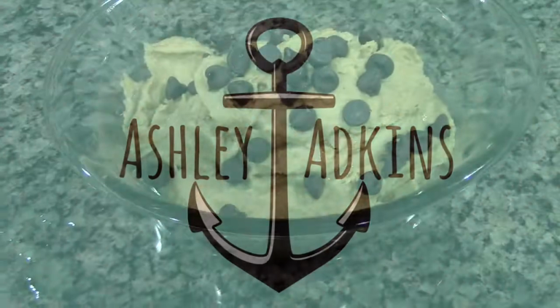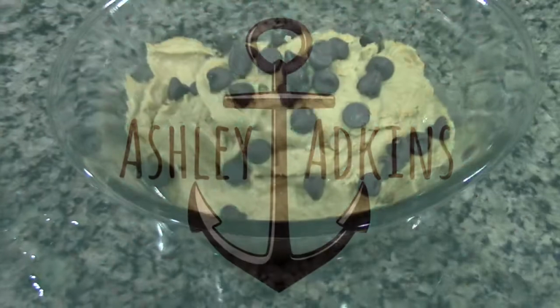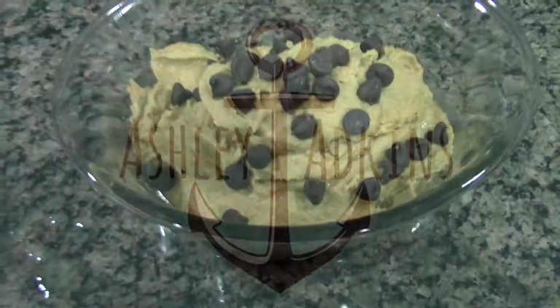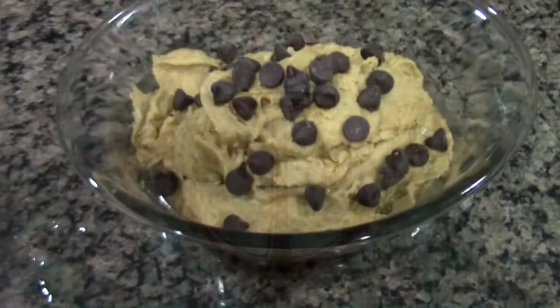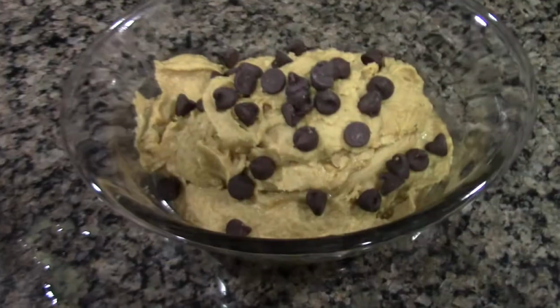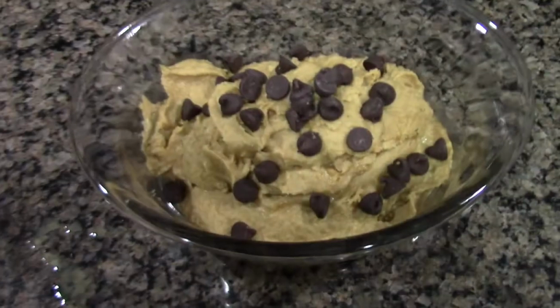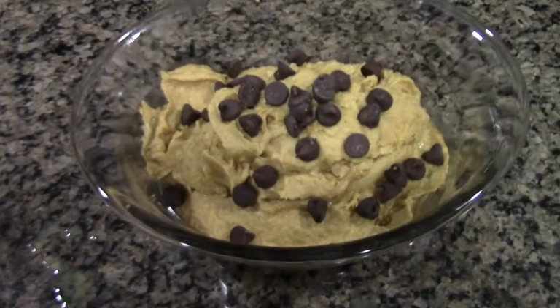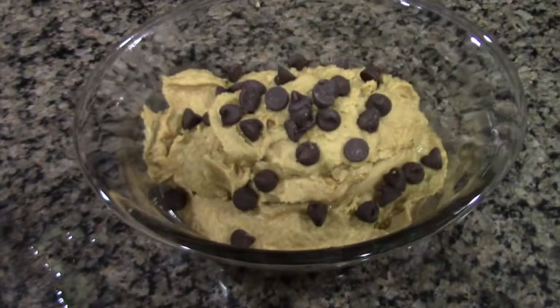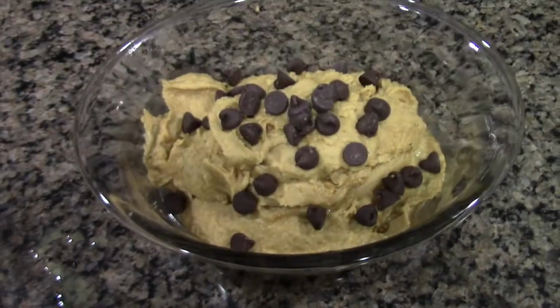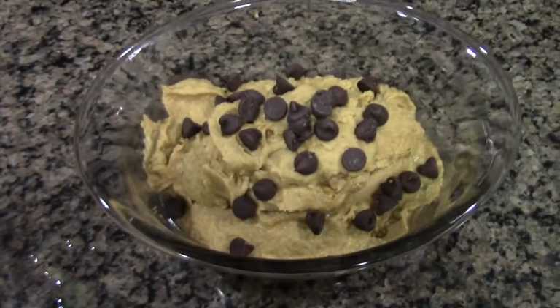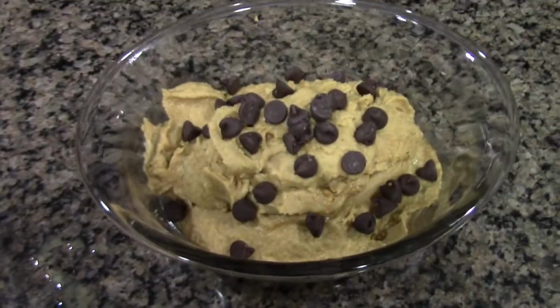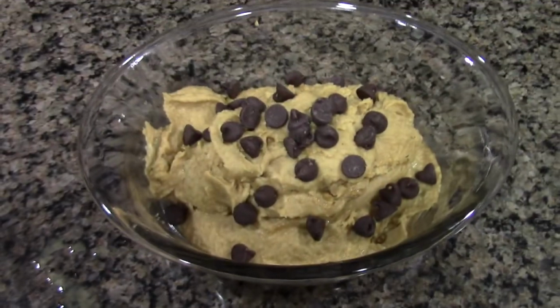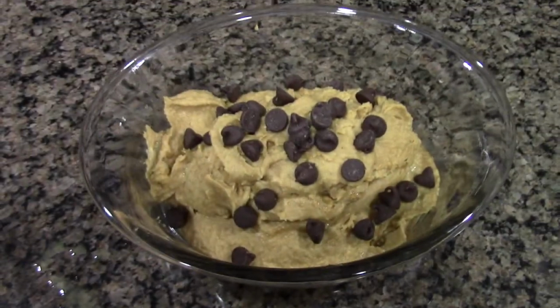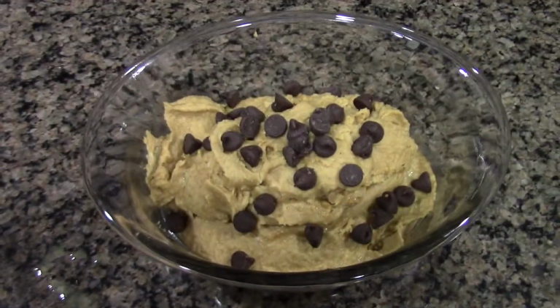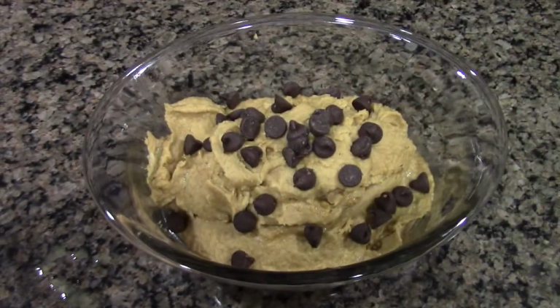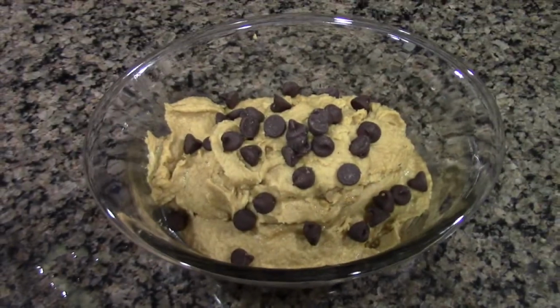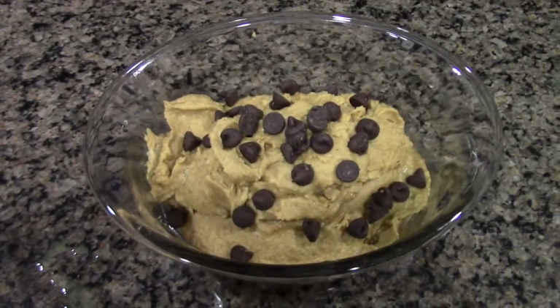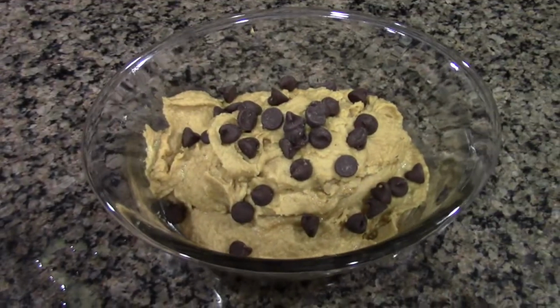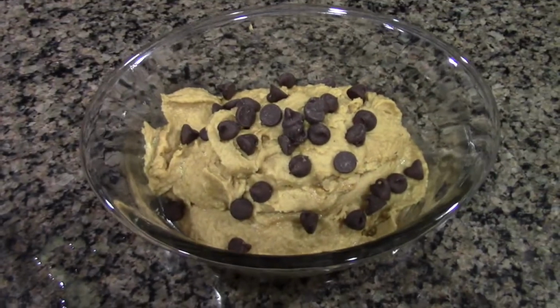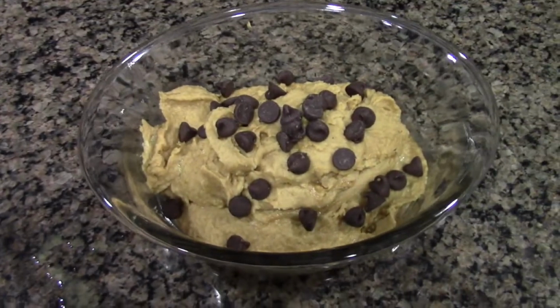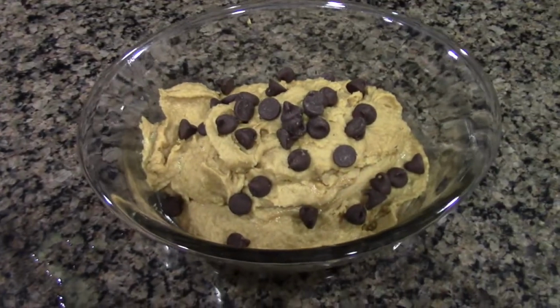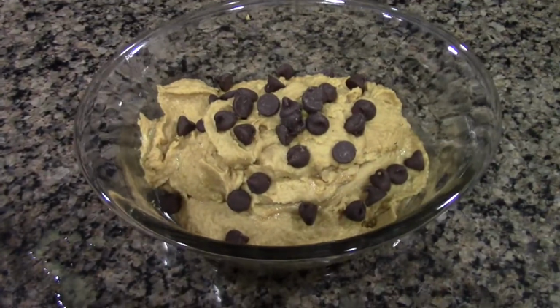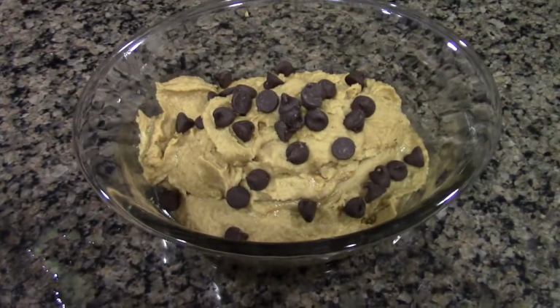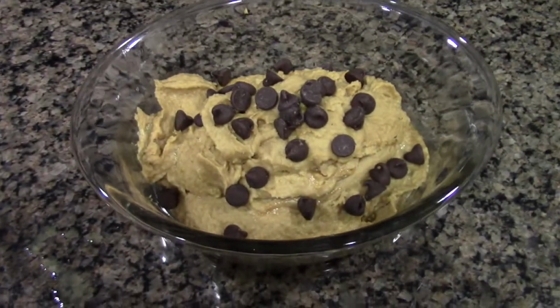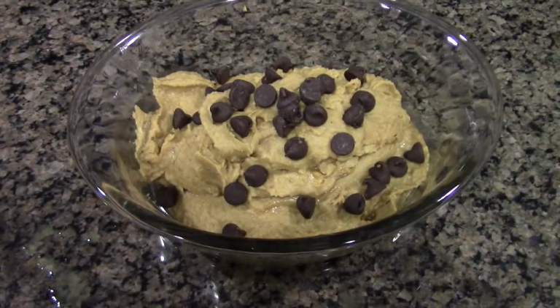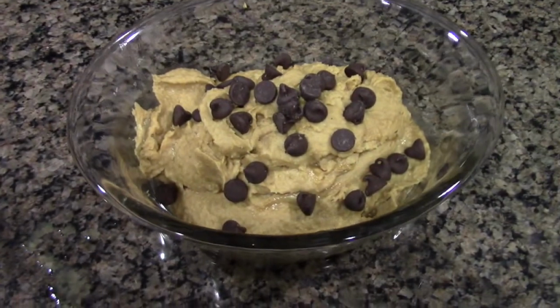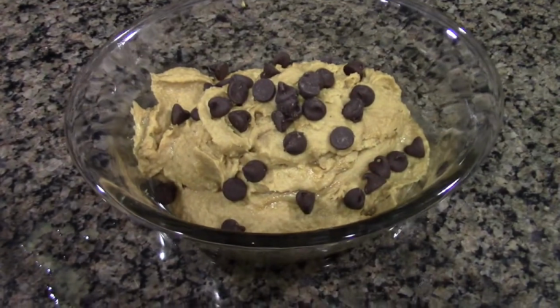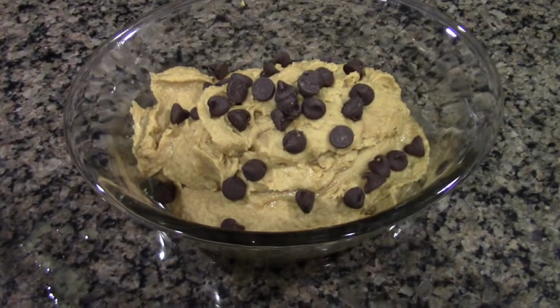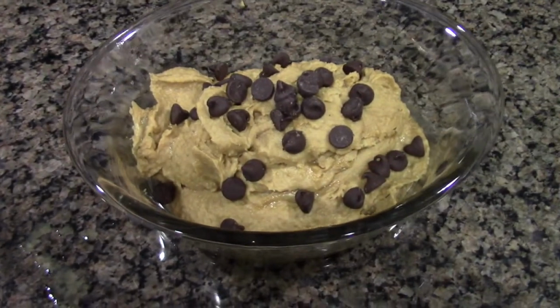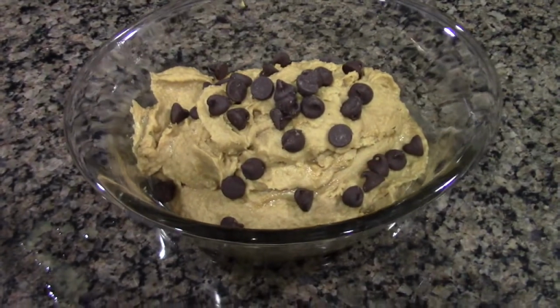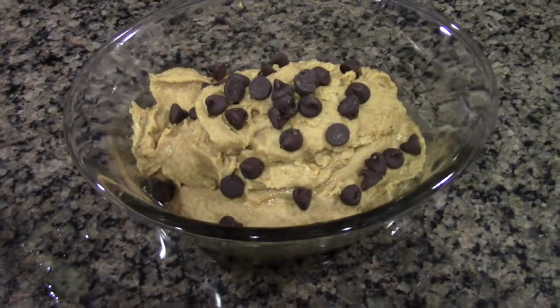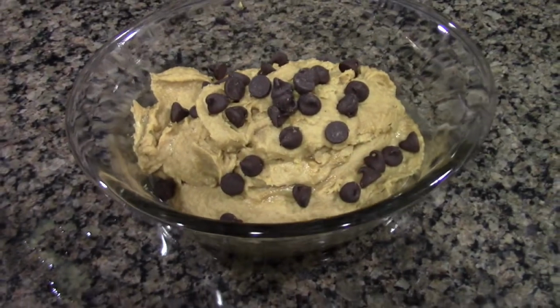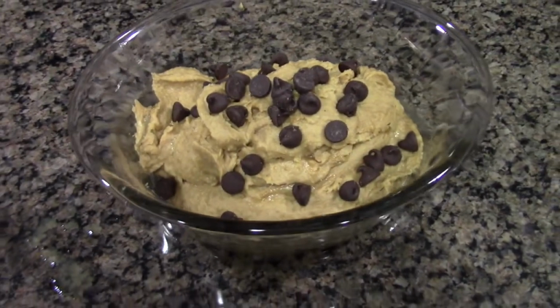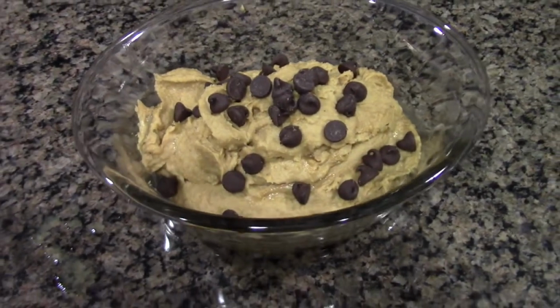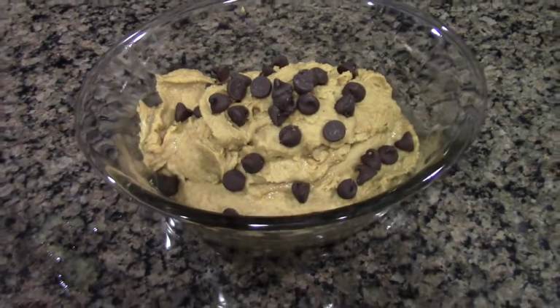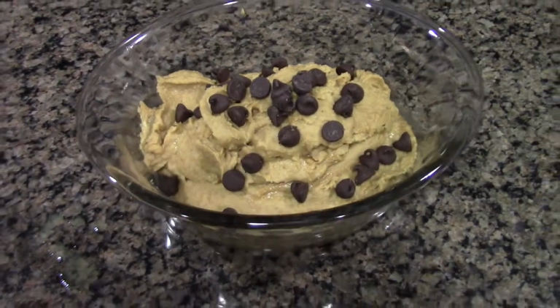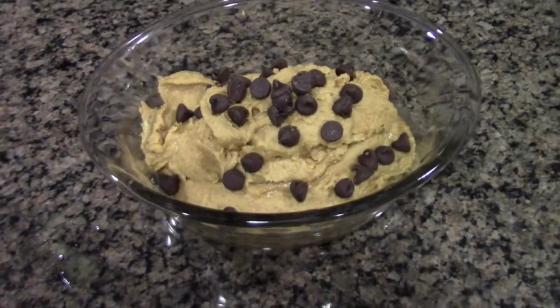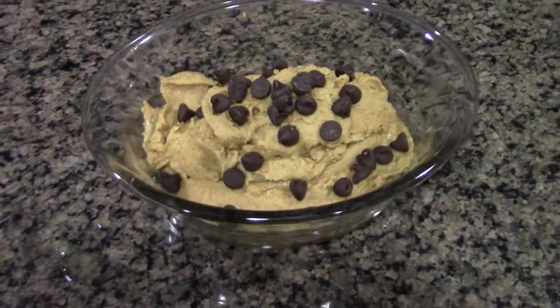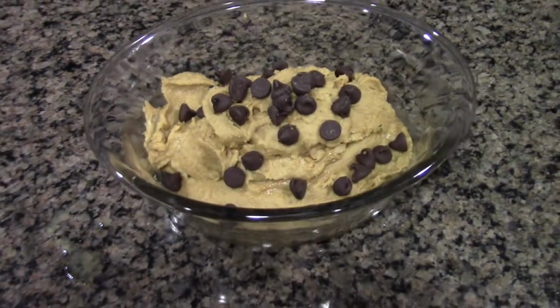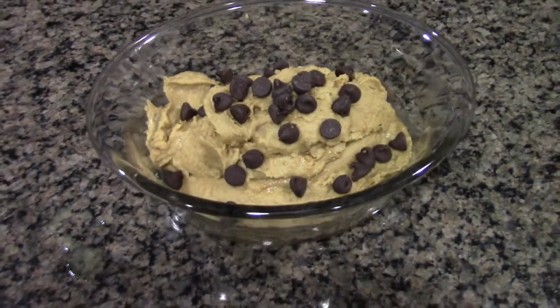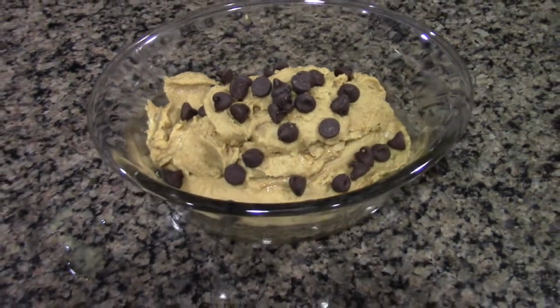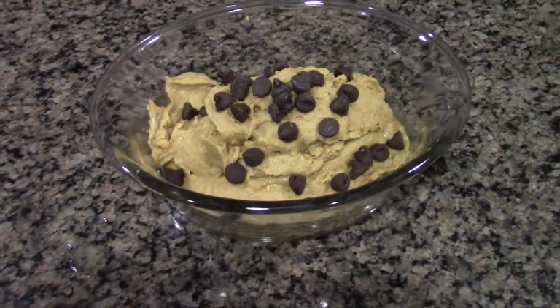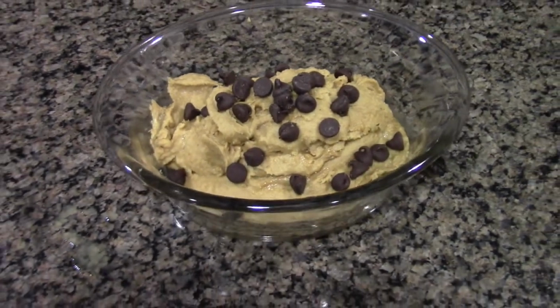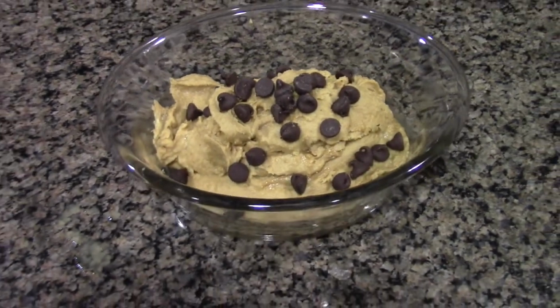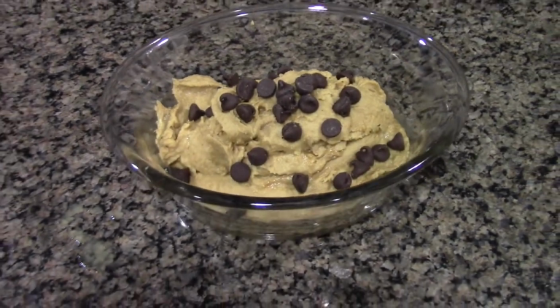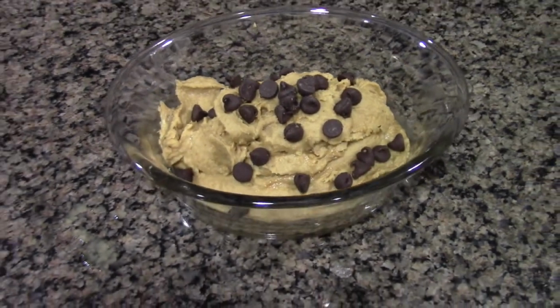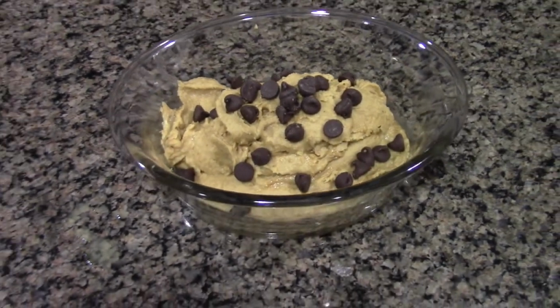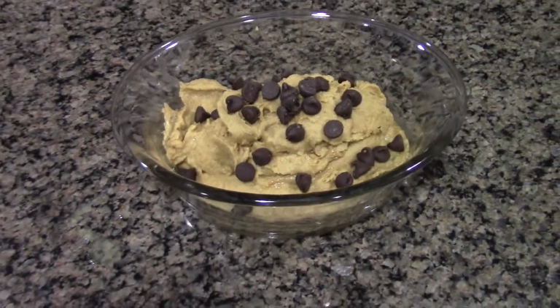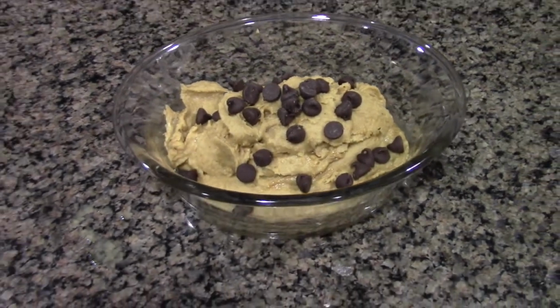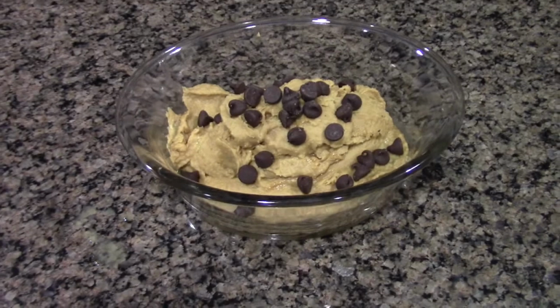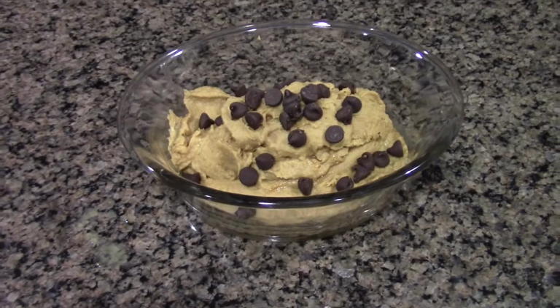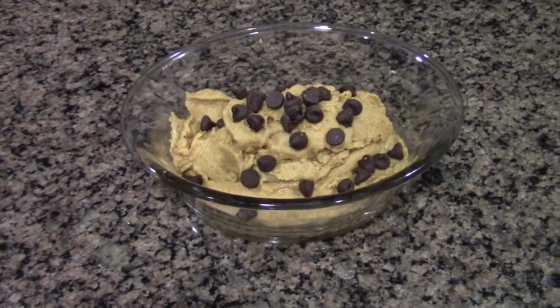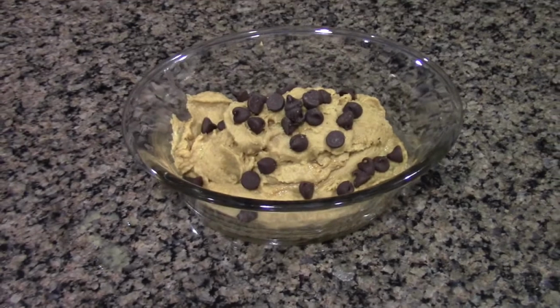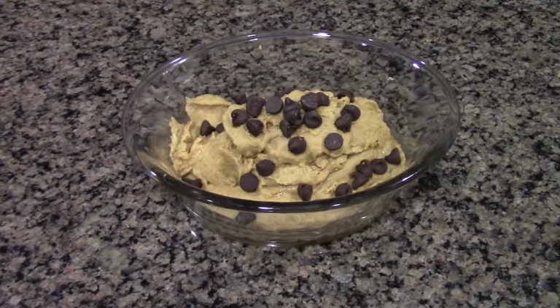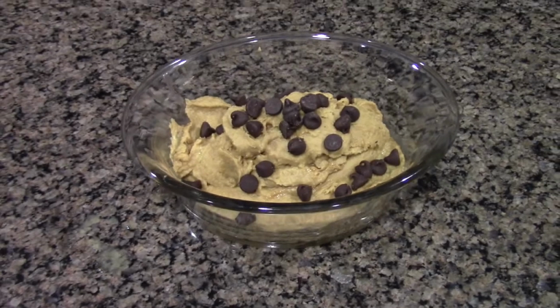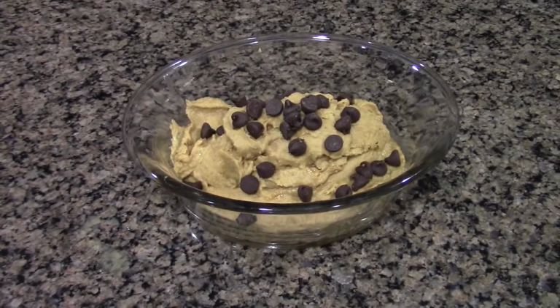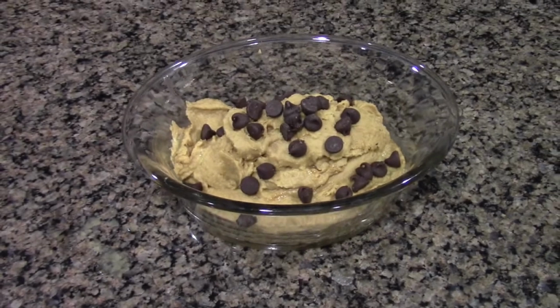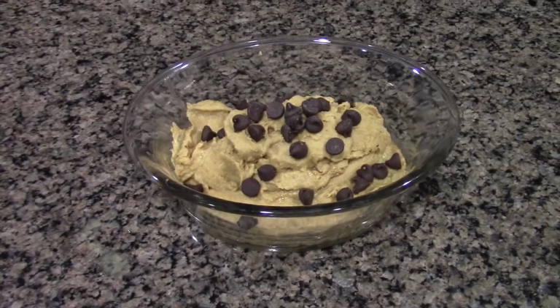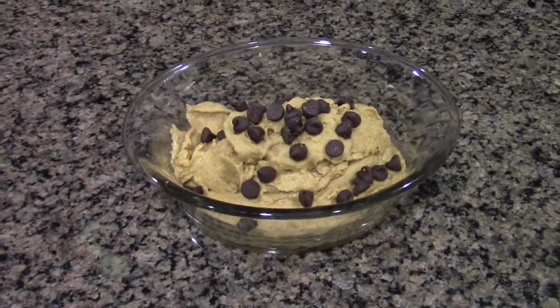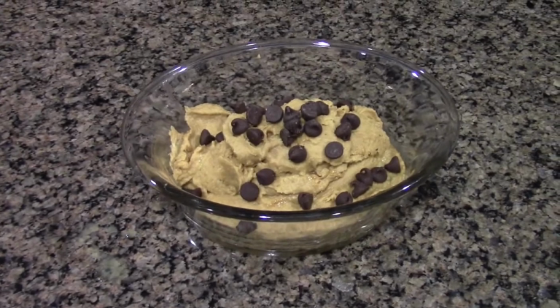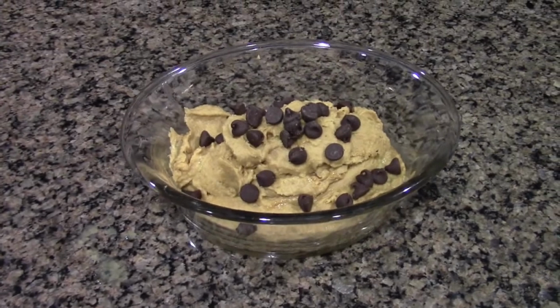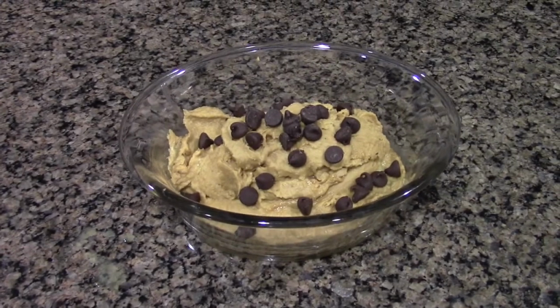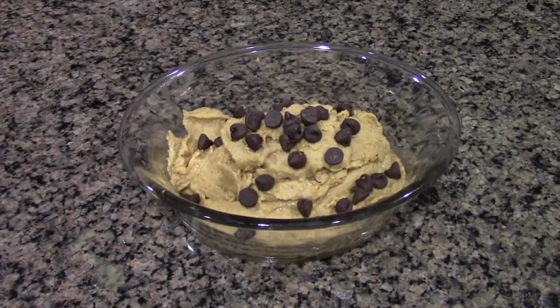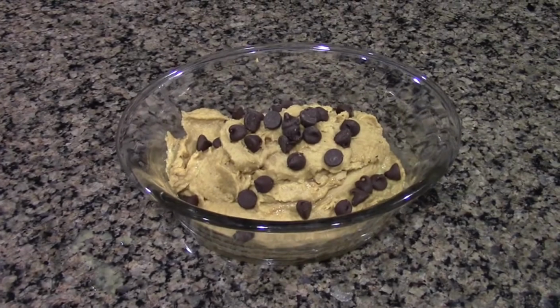Today's video is going to be on how to make this delicious no-bake healthy cookie dough recipe.